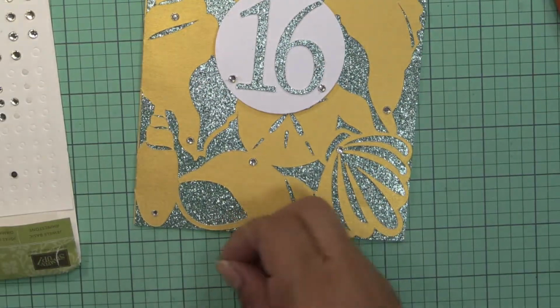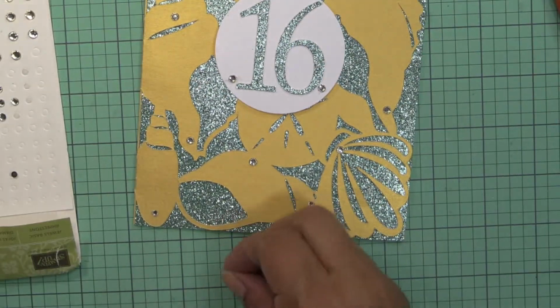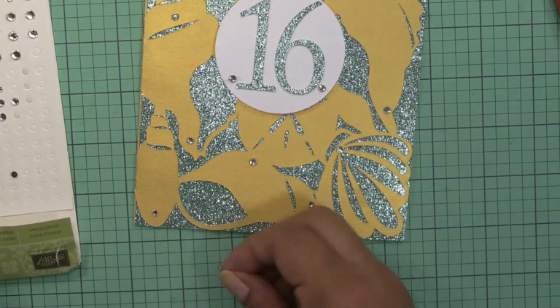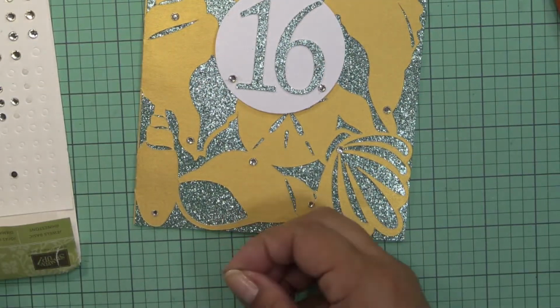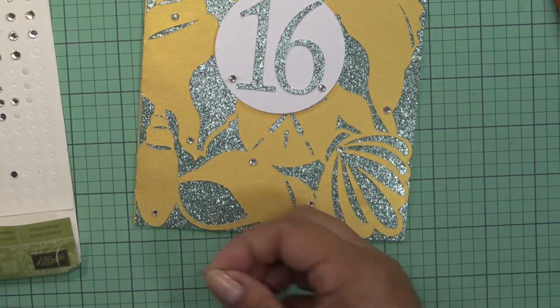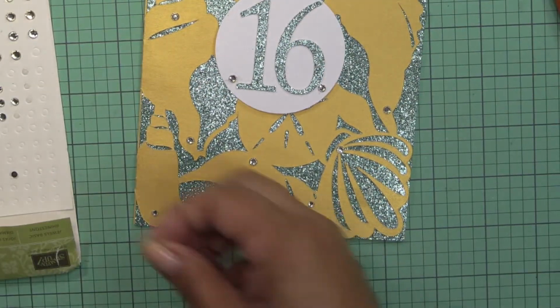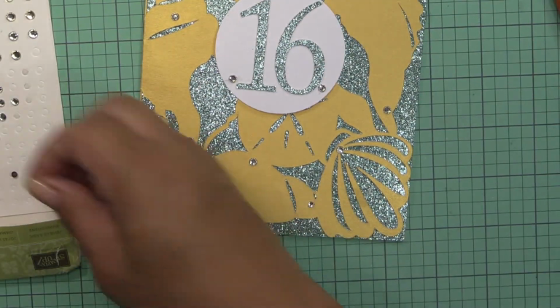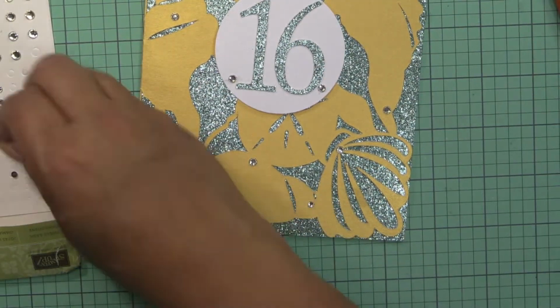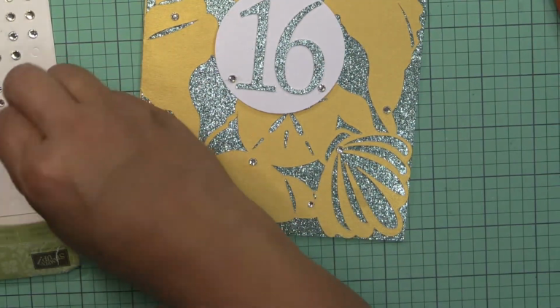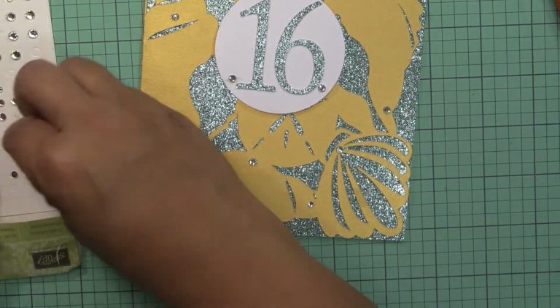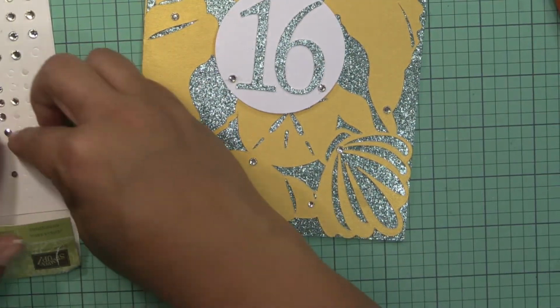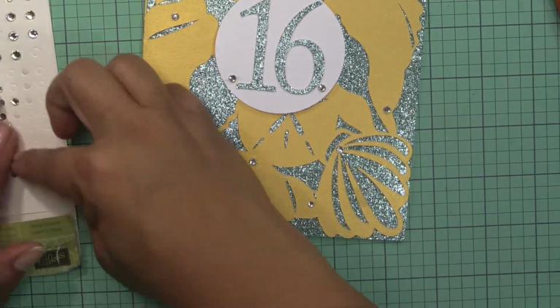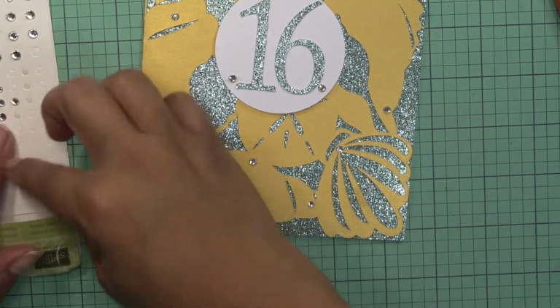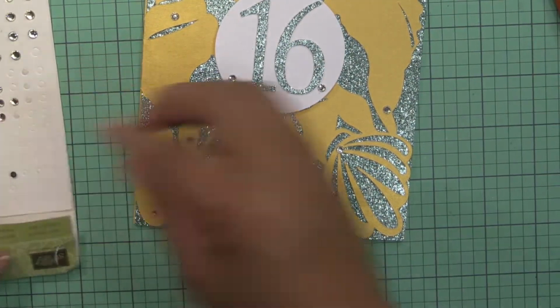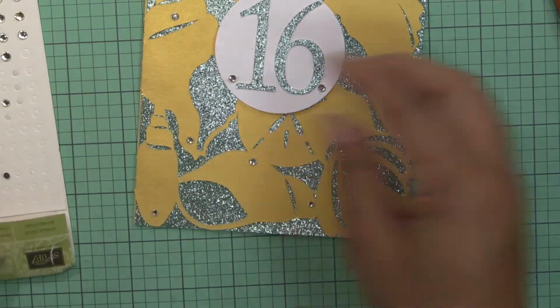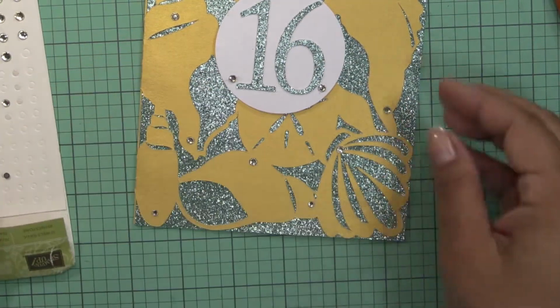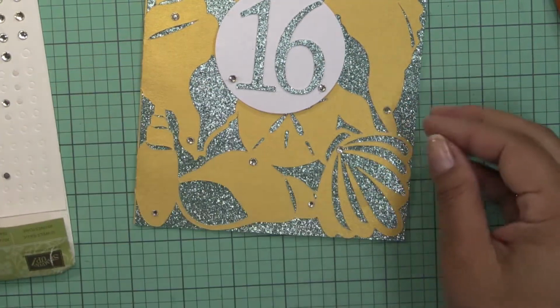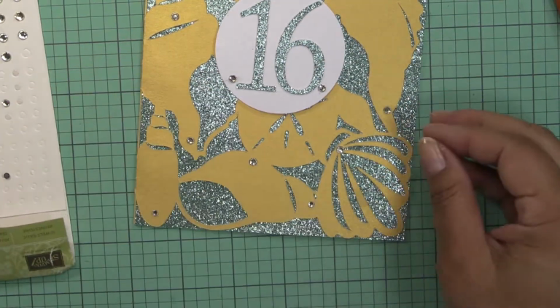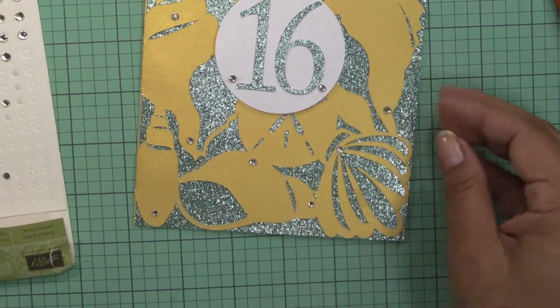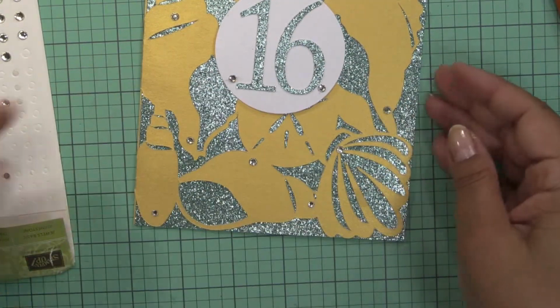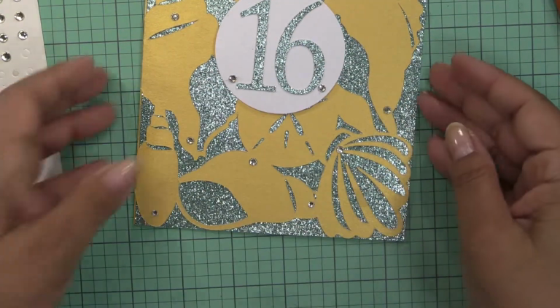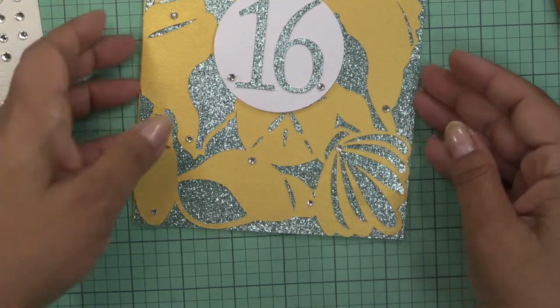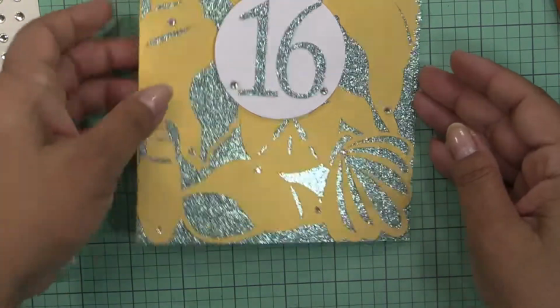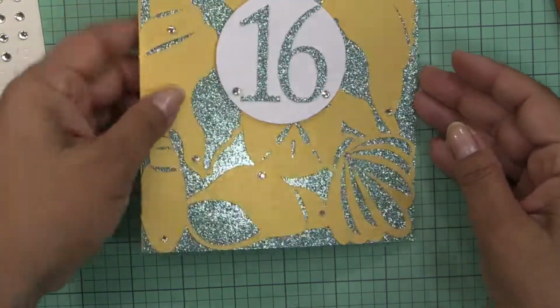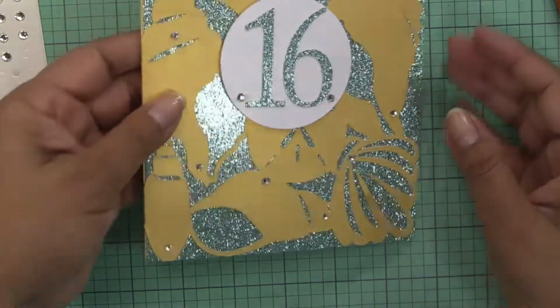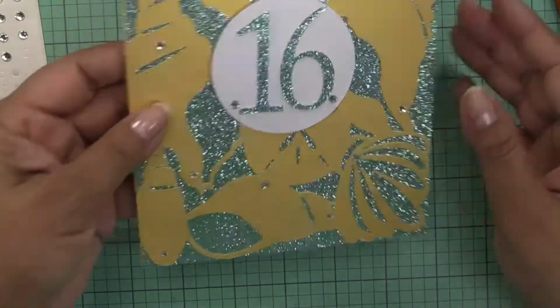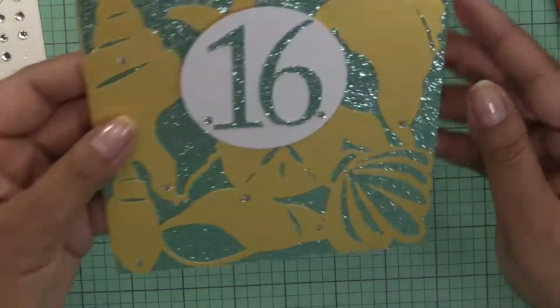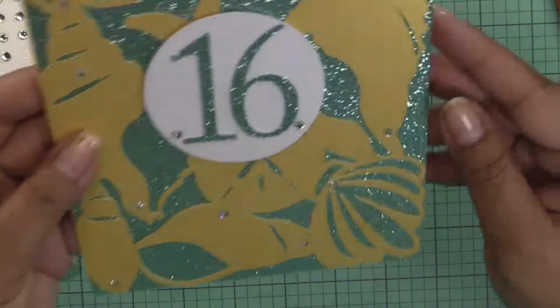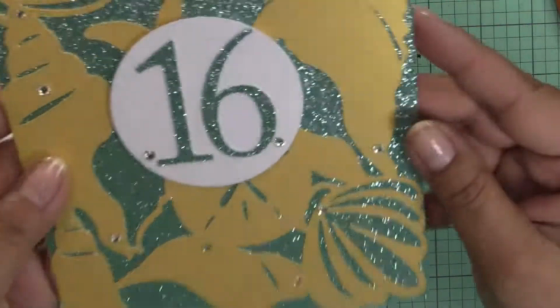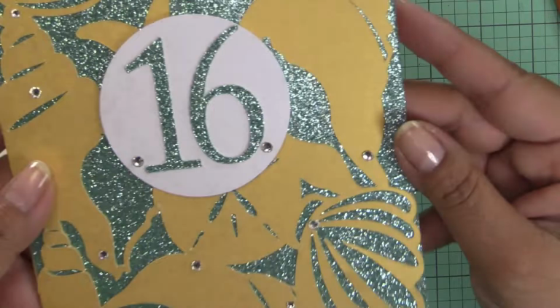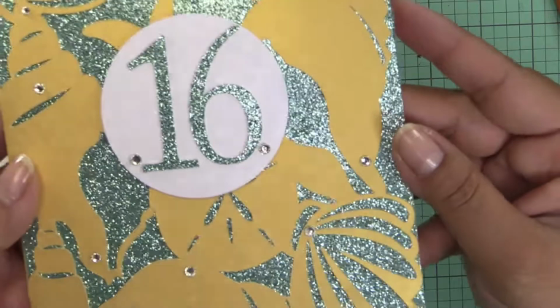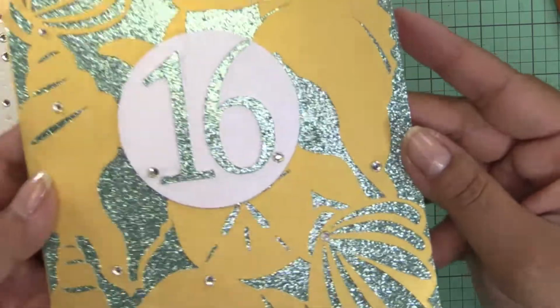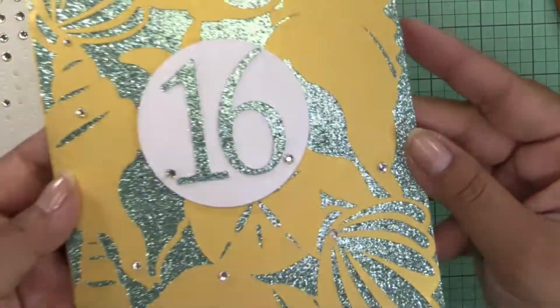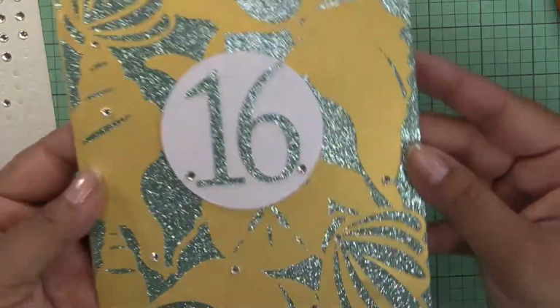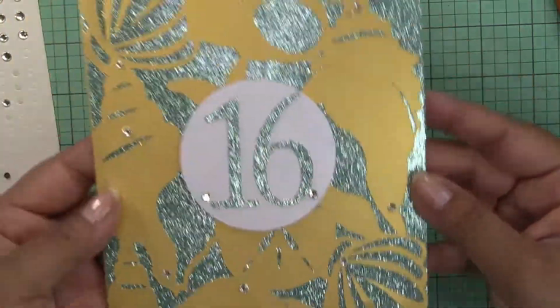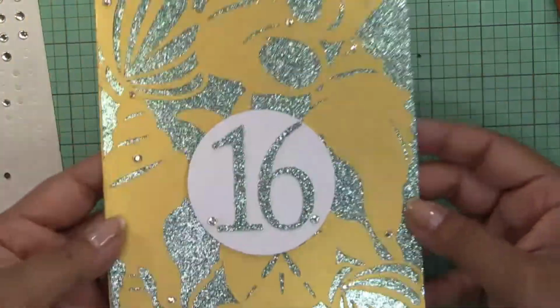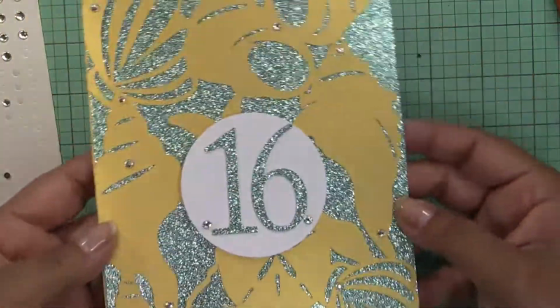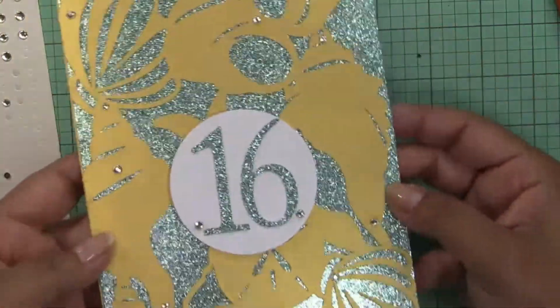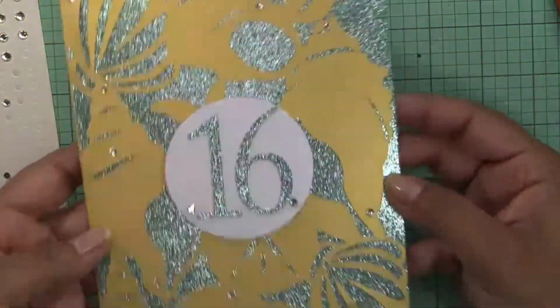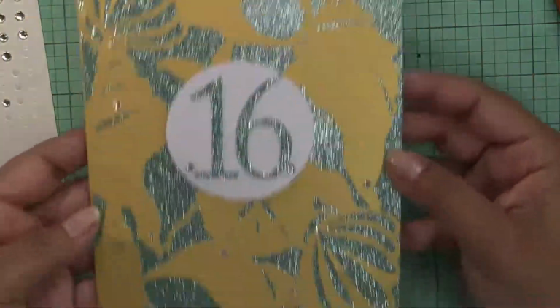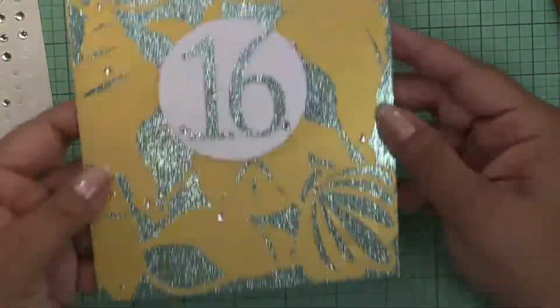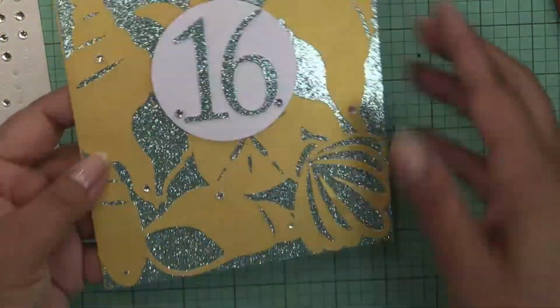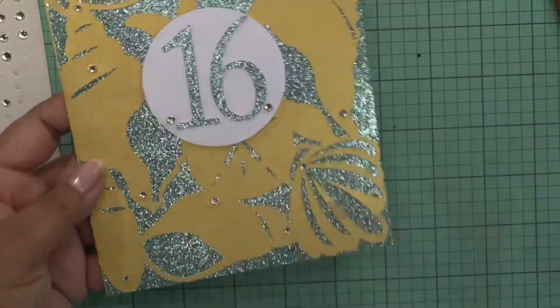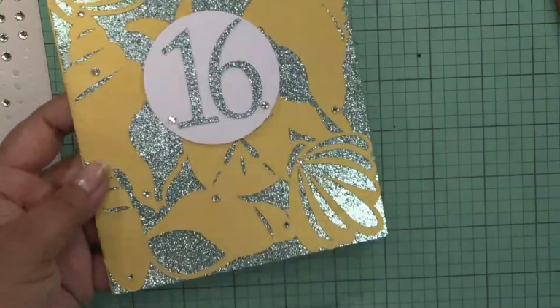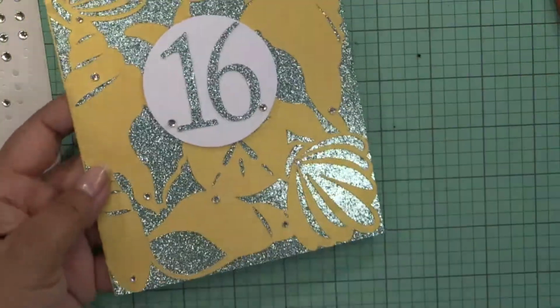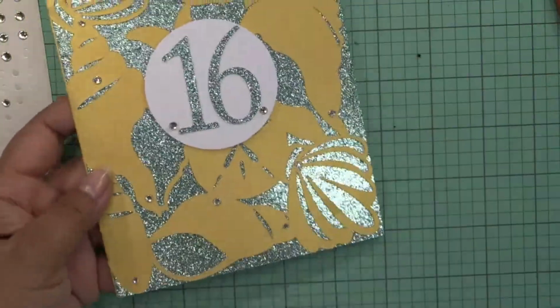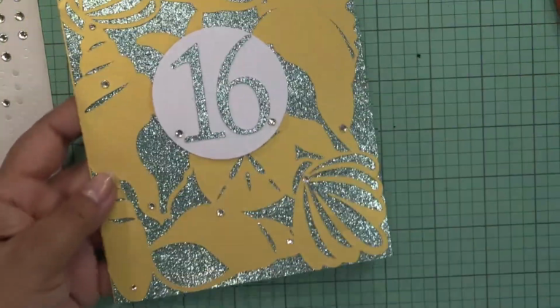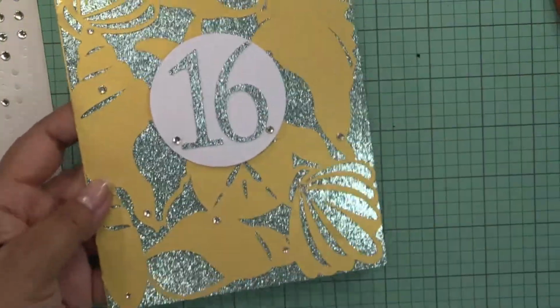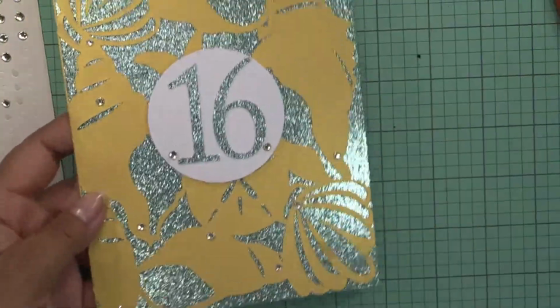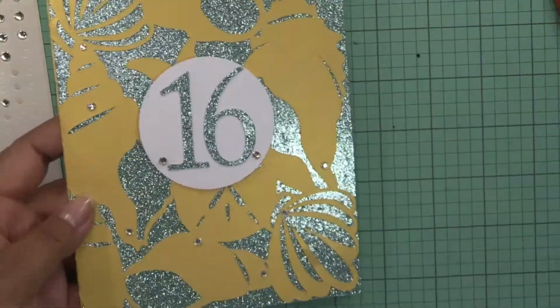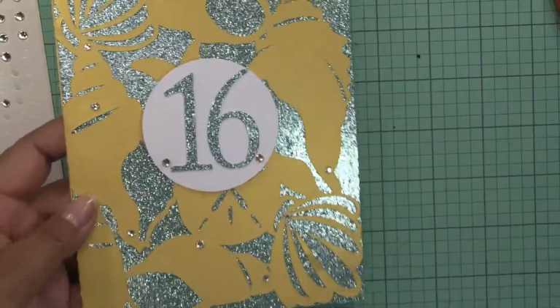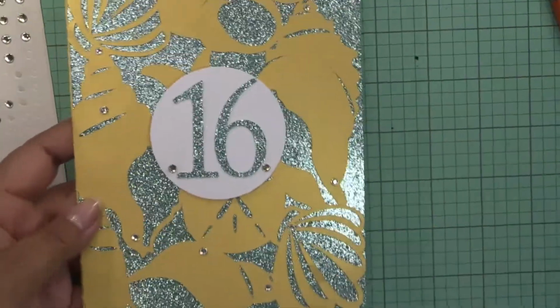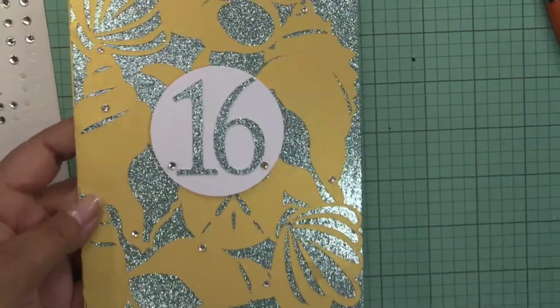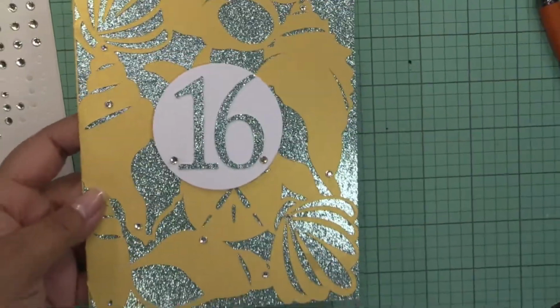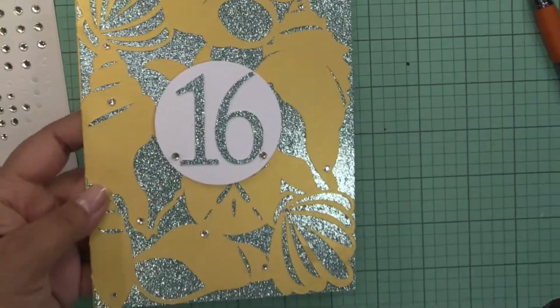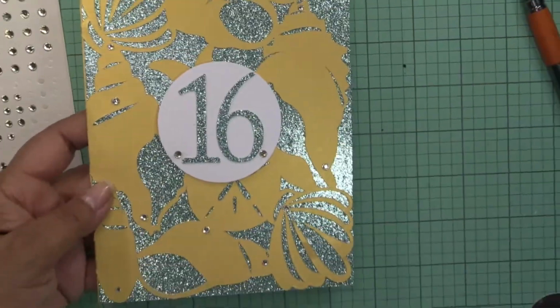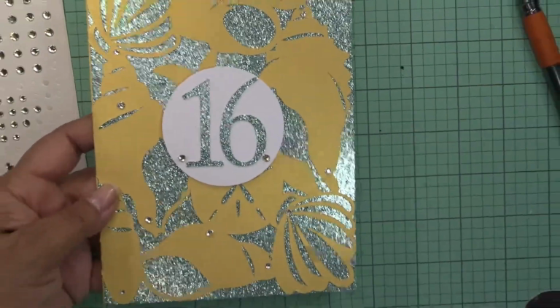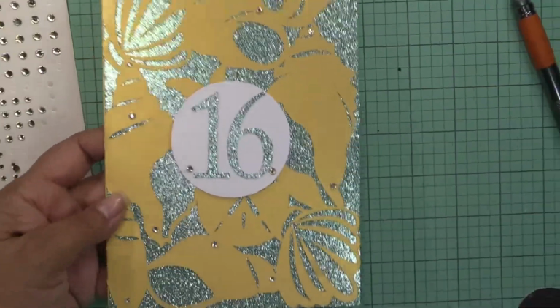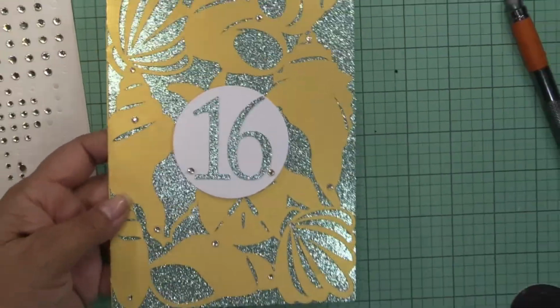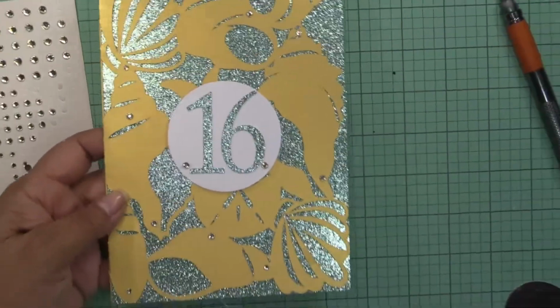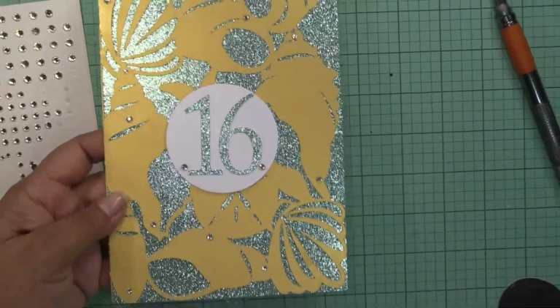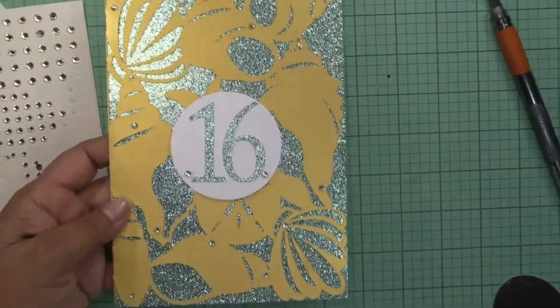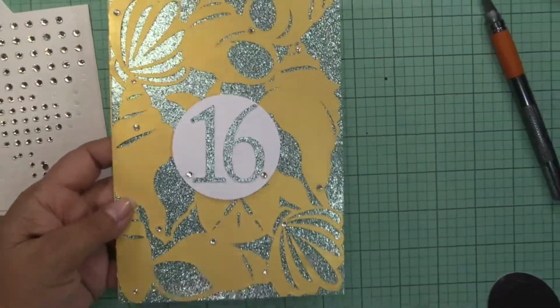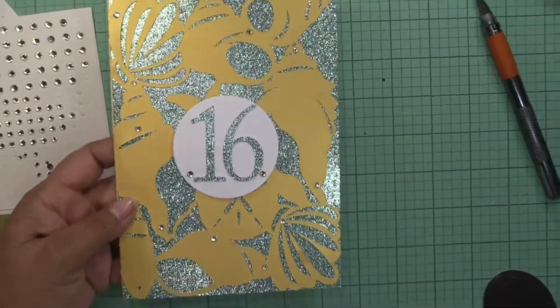Not to overdo it, but it's already blinged out, so let me back down so you can see it.